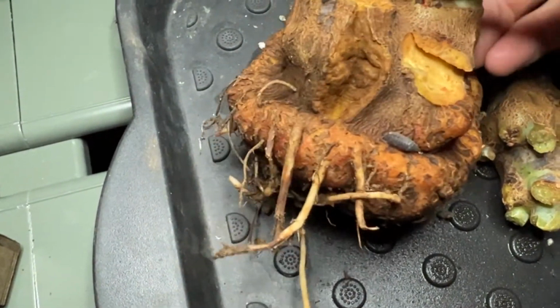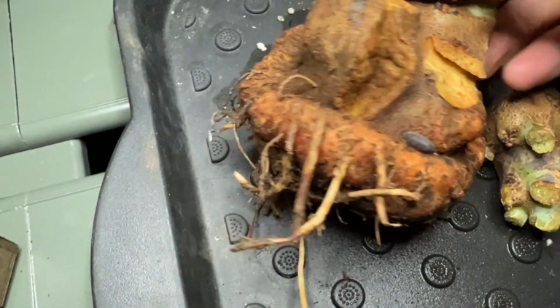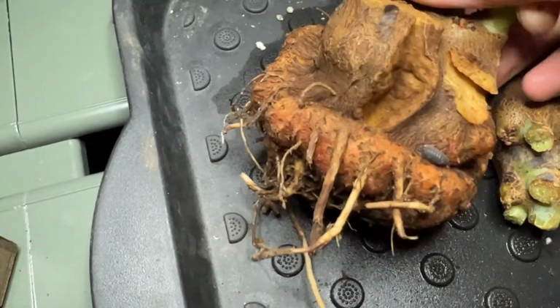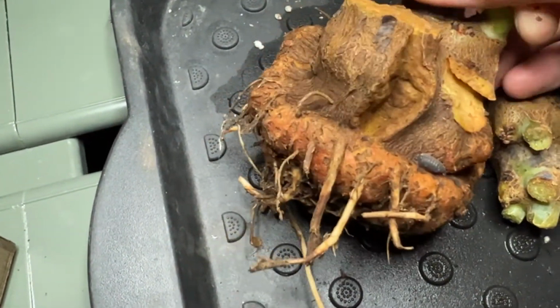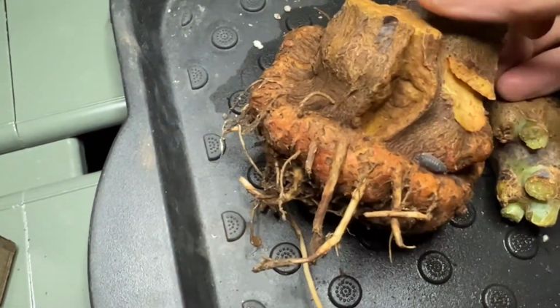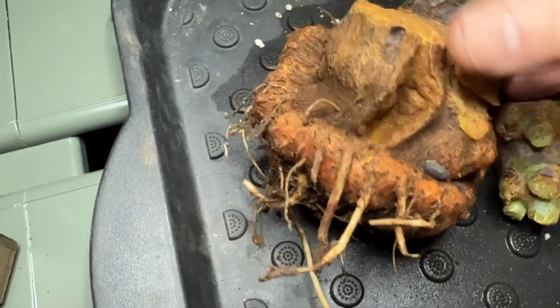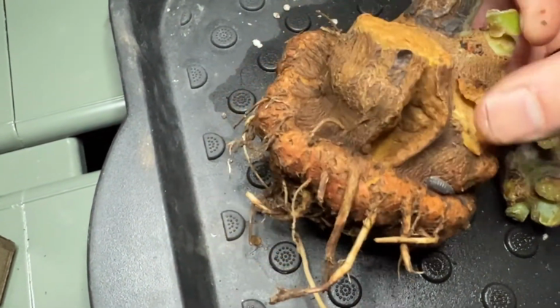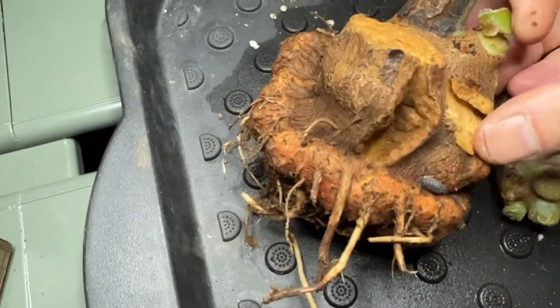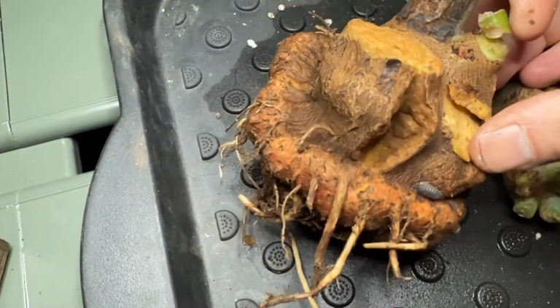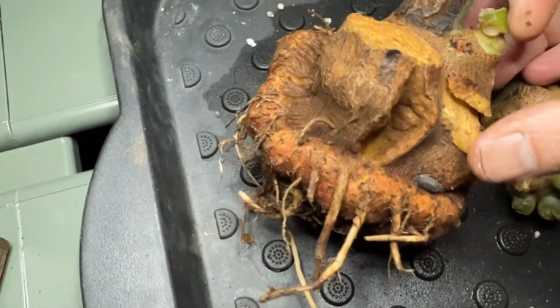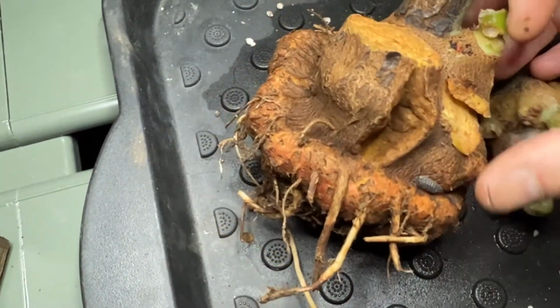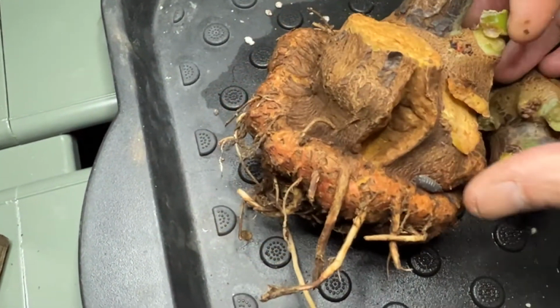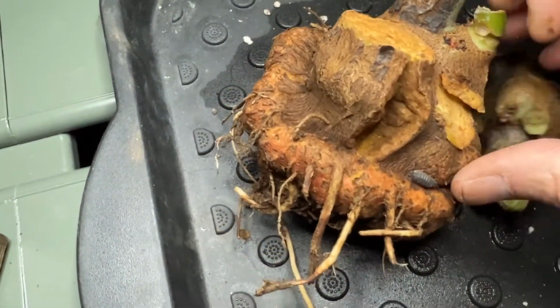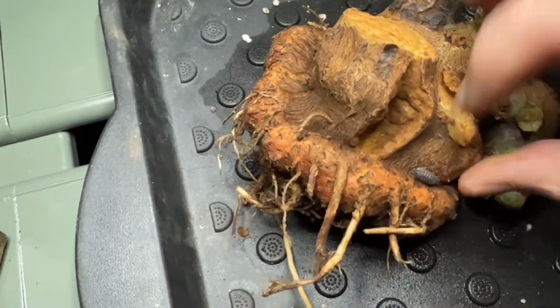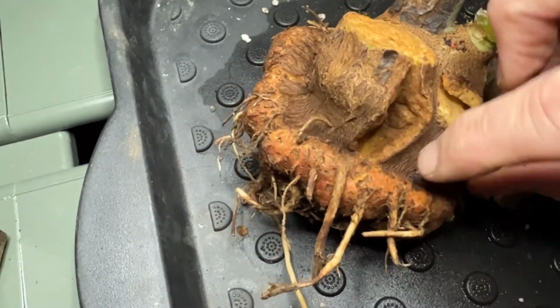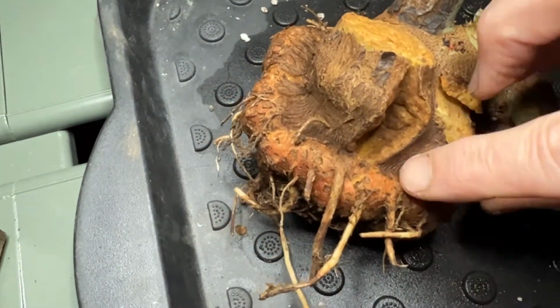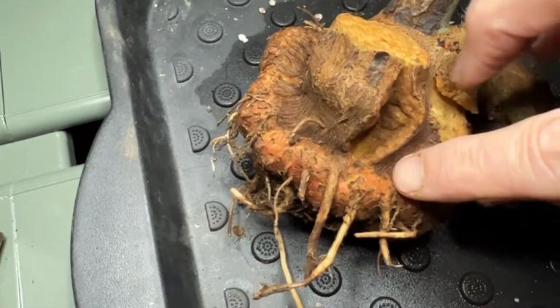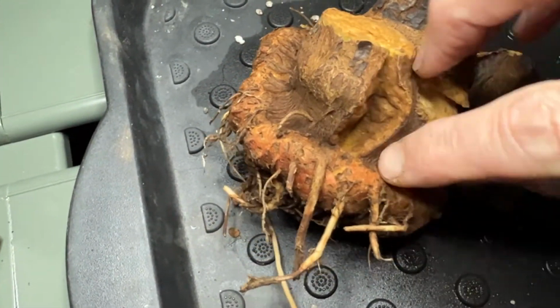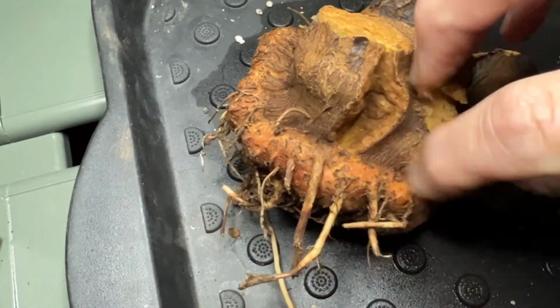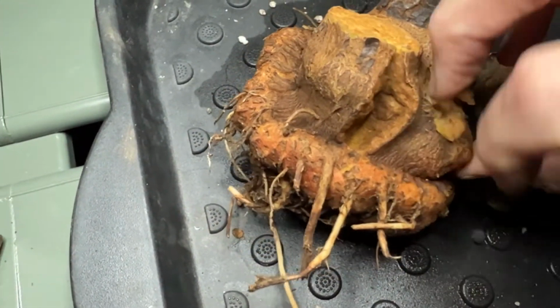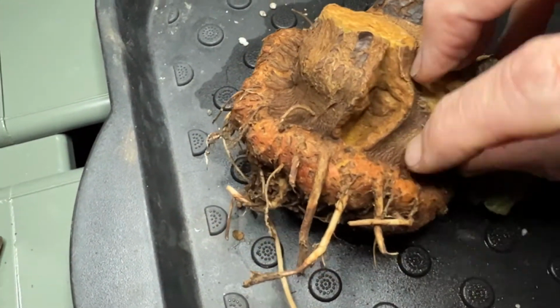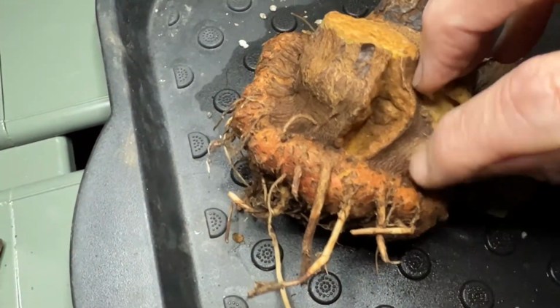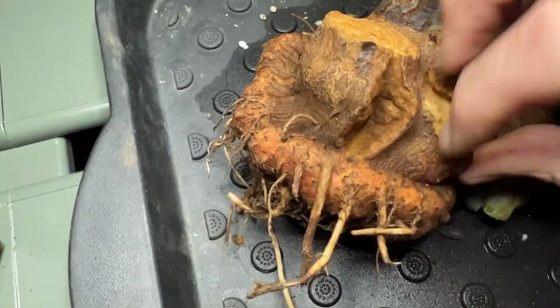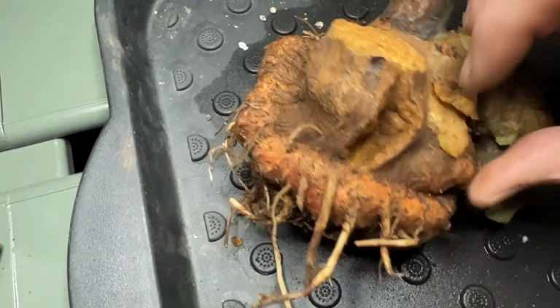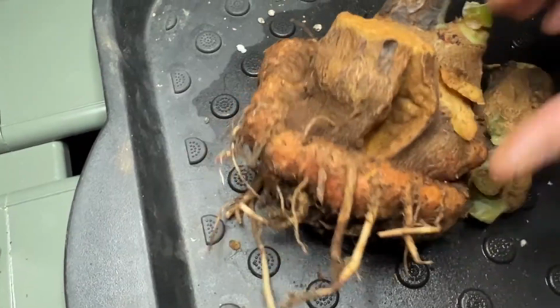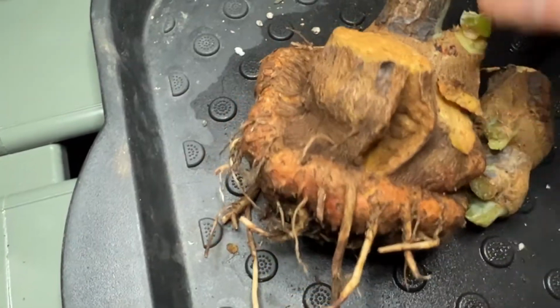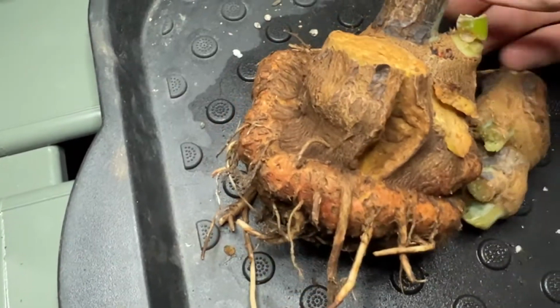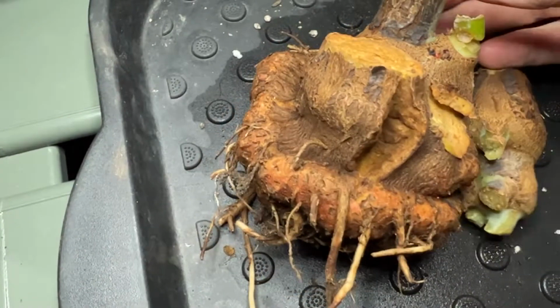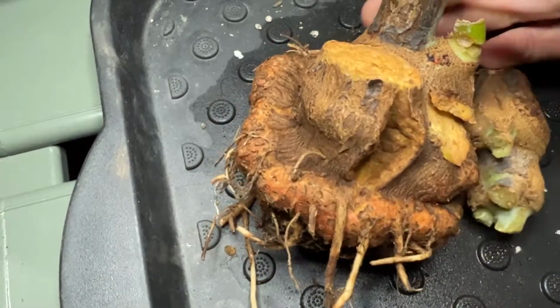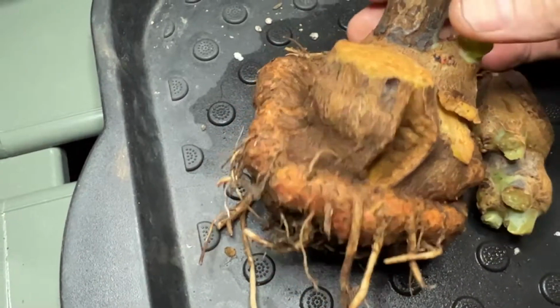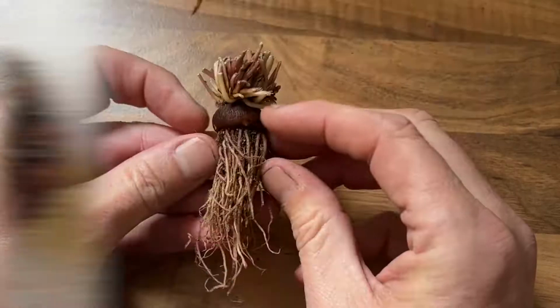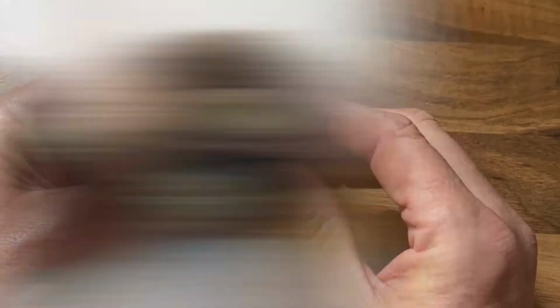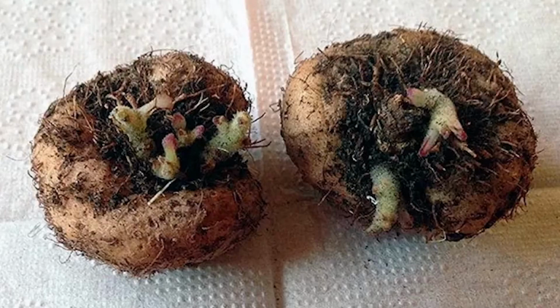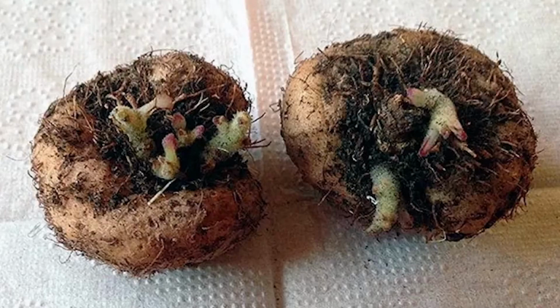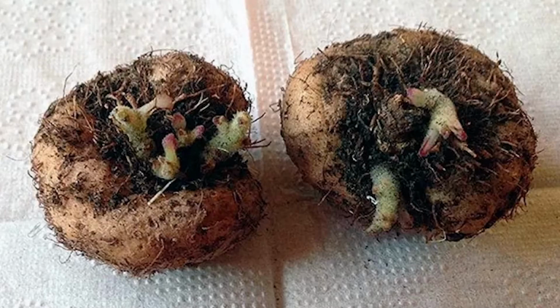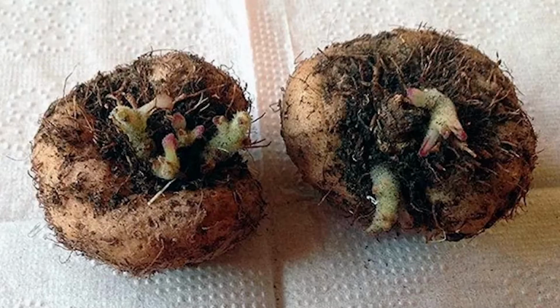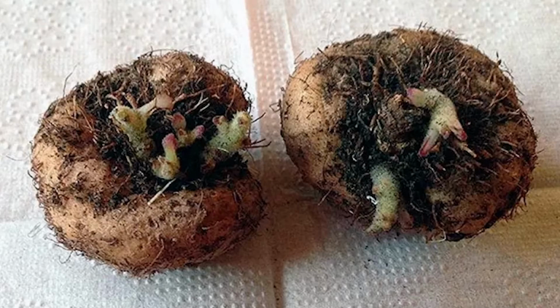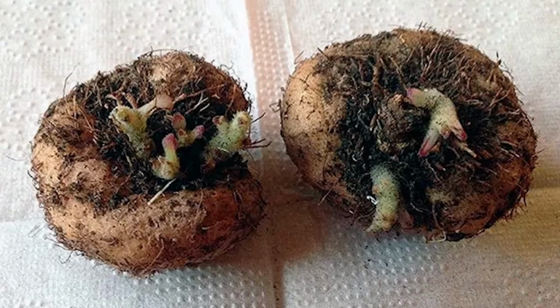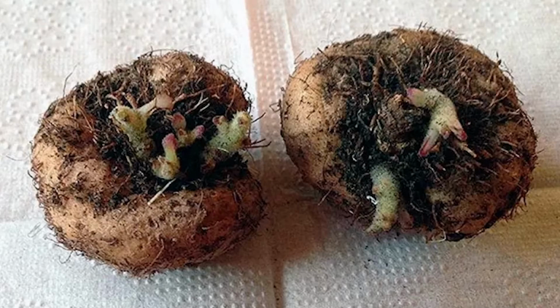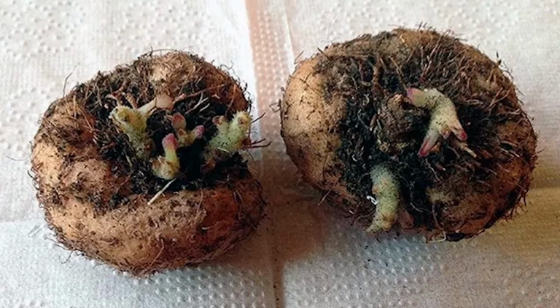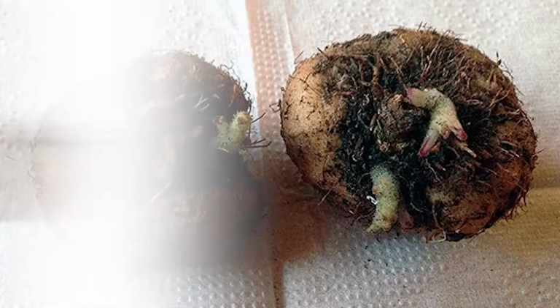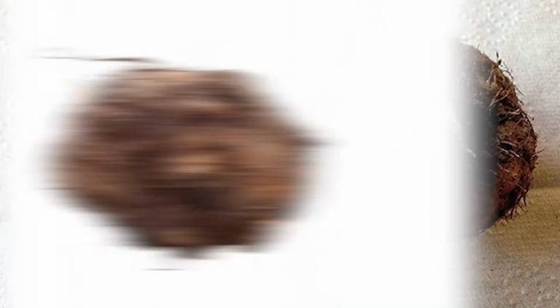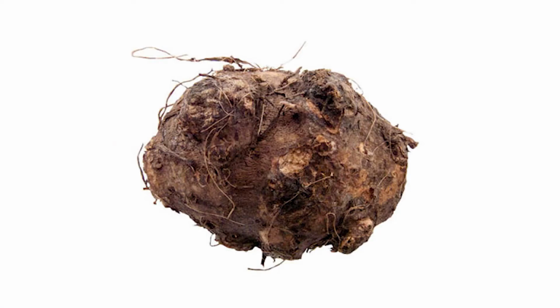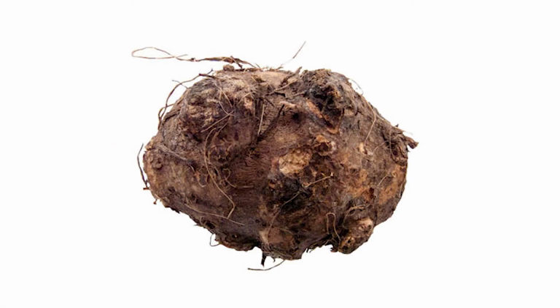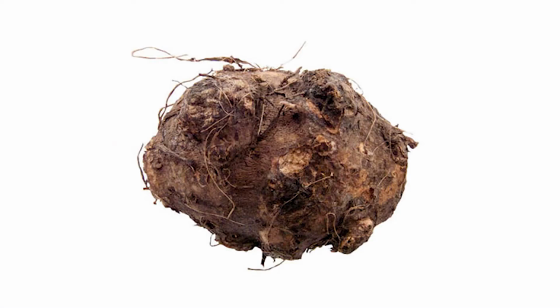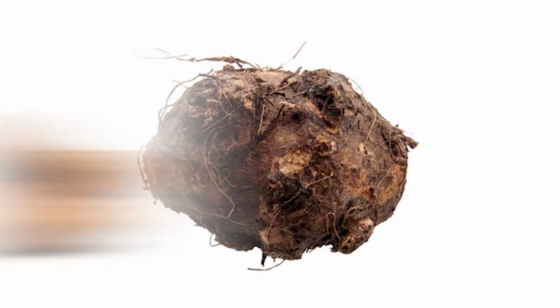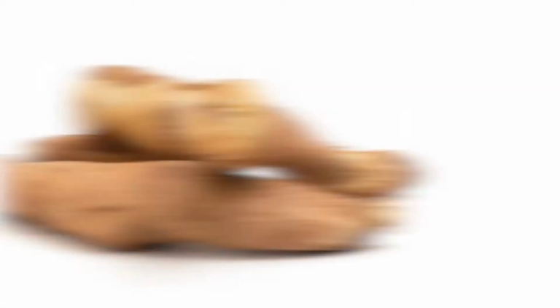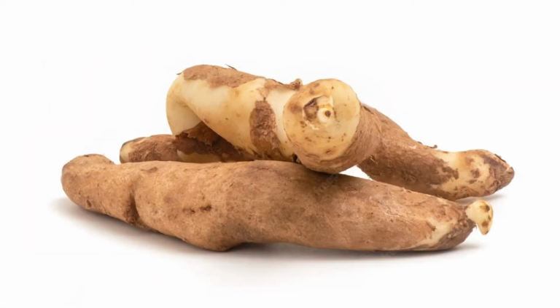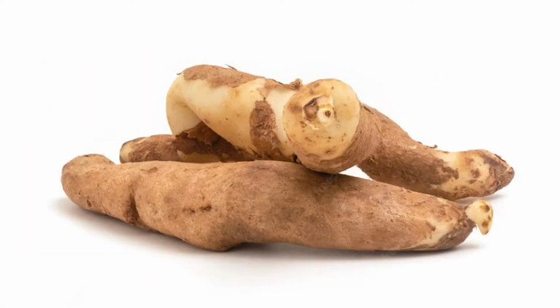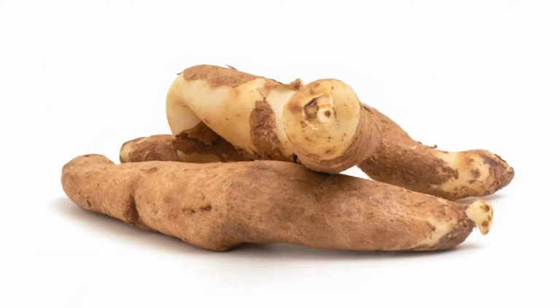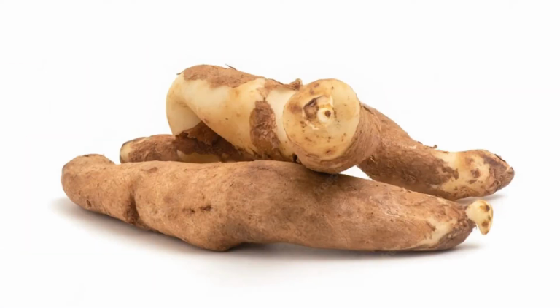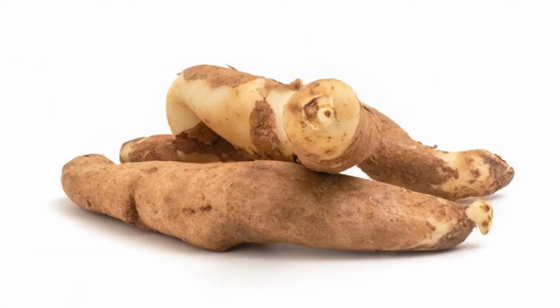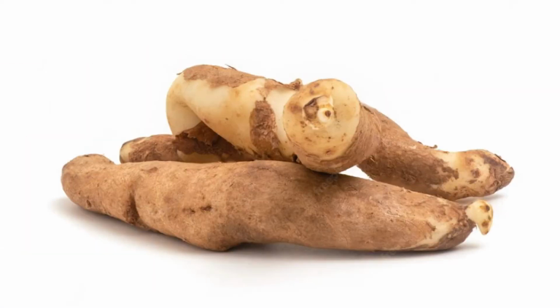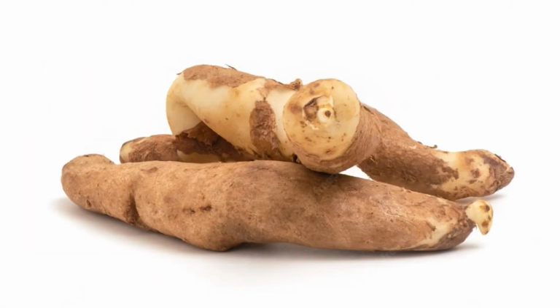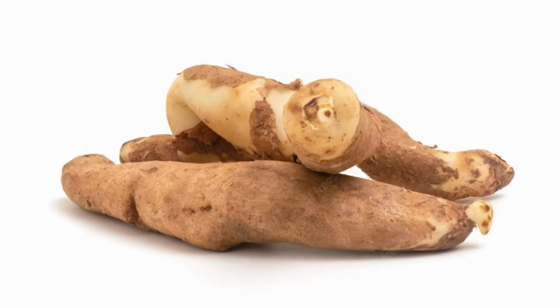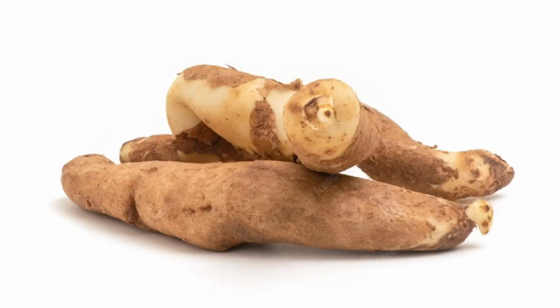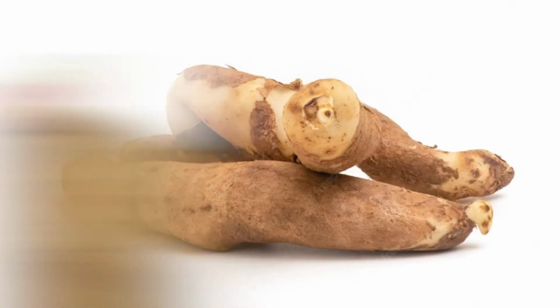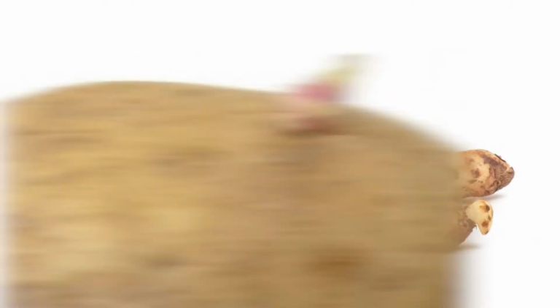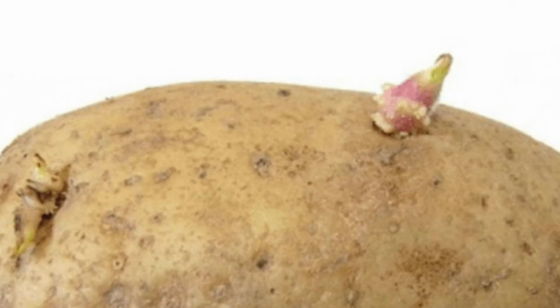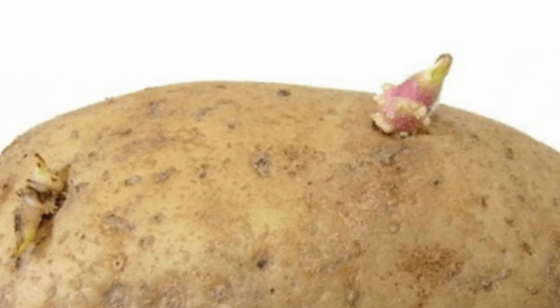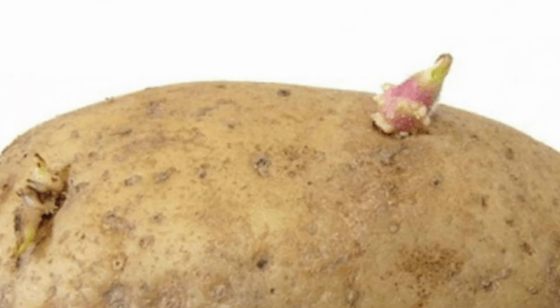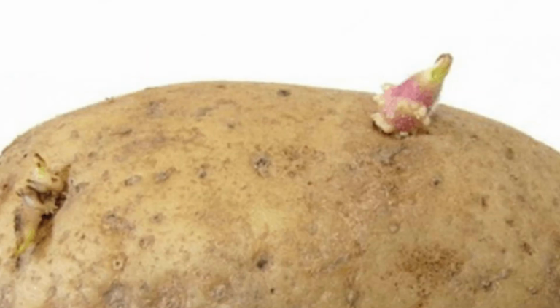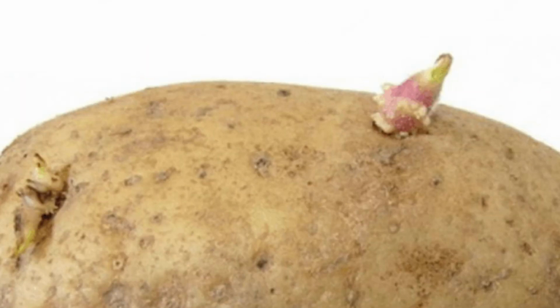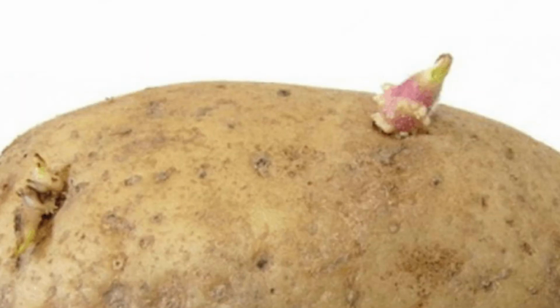Tubers come in a wide variety of different shapes and sizes. Caladiums, Gloriosa, lilies, and even potatoes all grow from tubers.